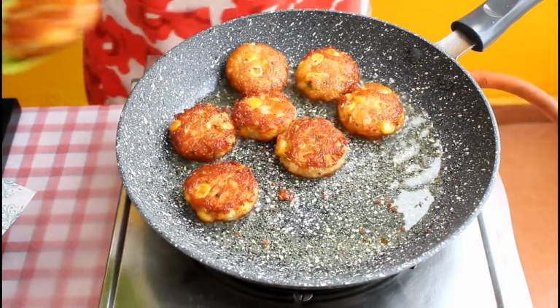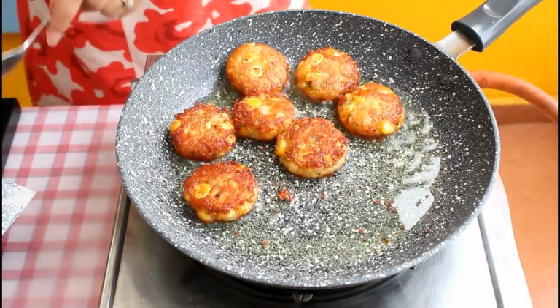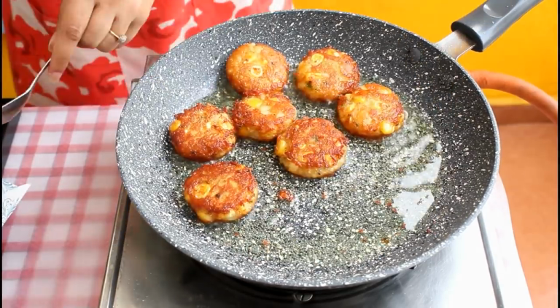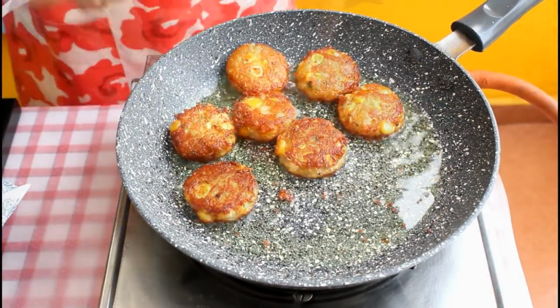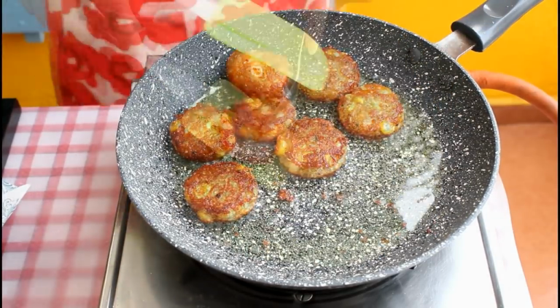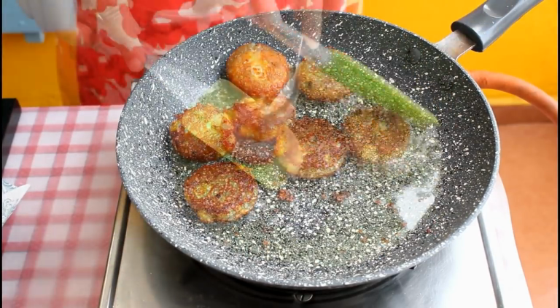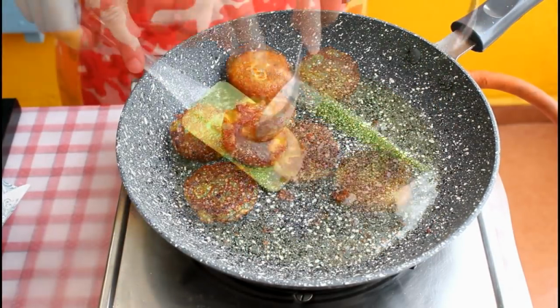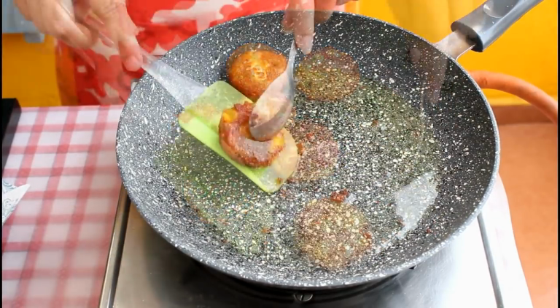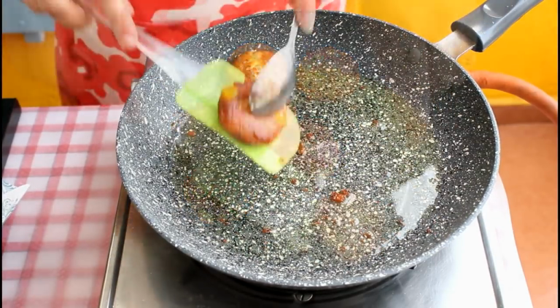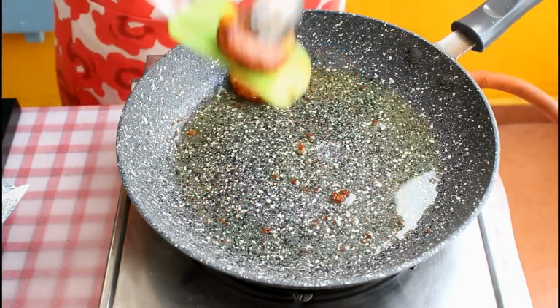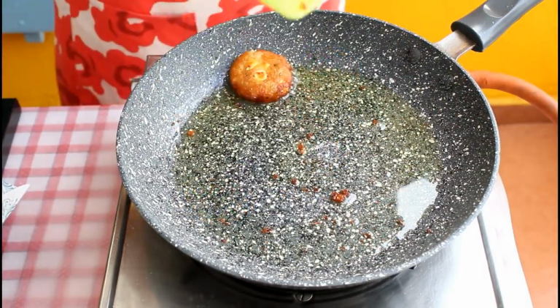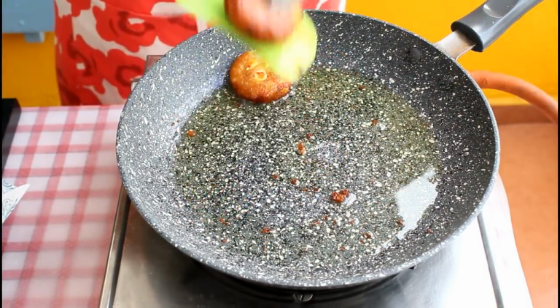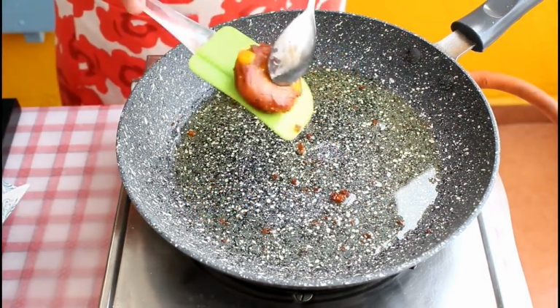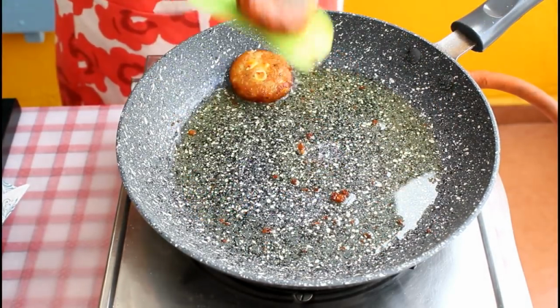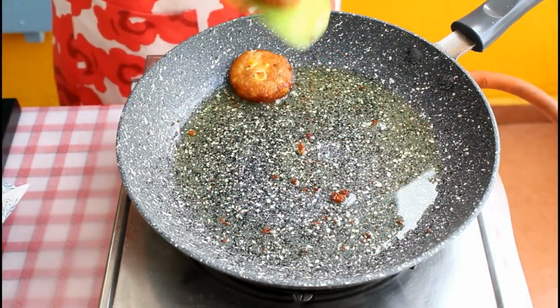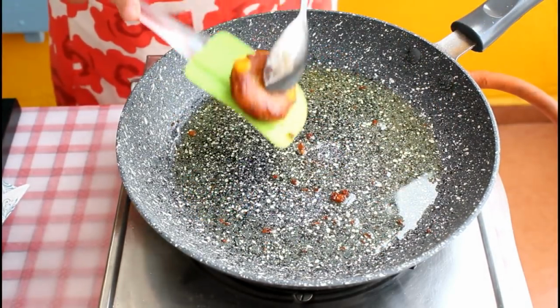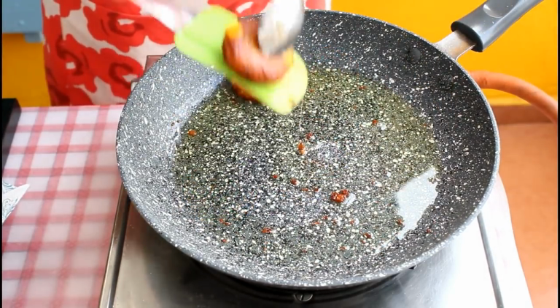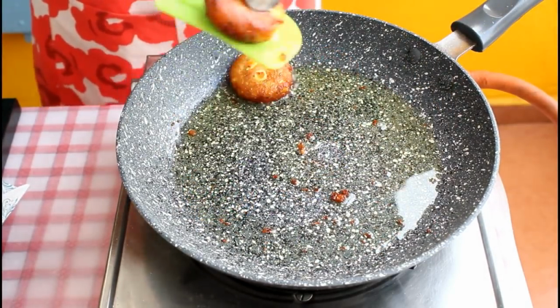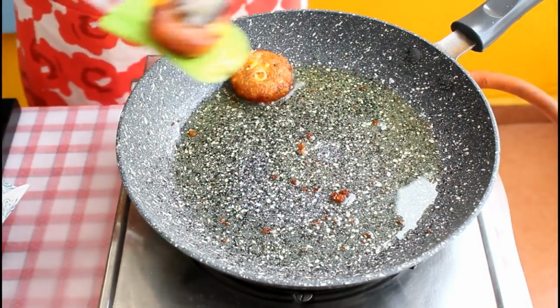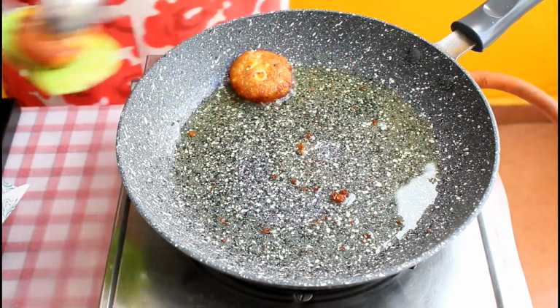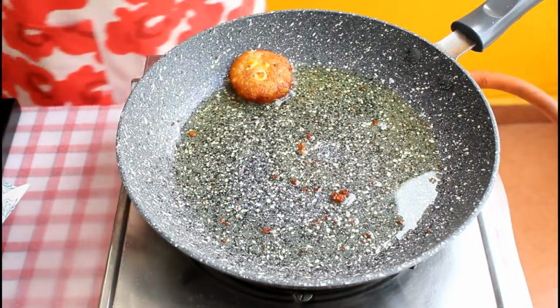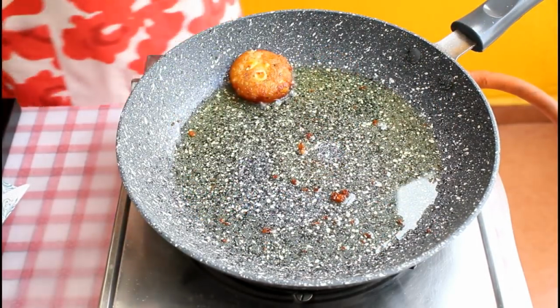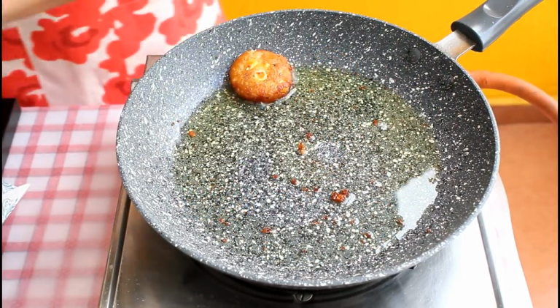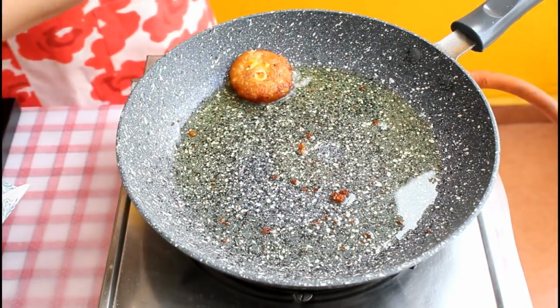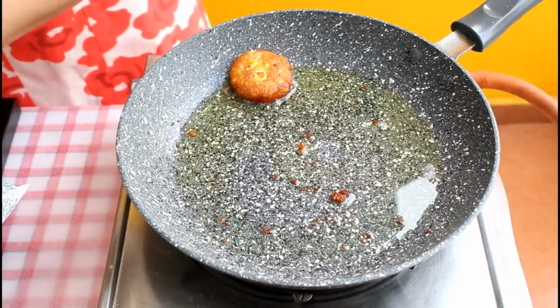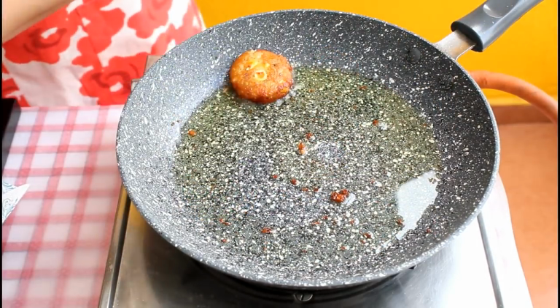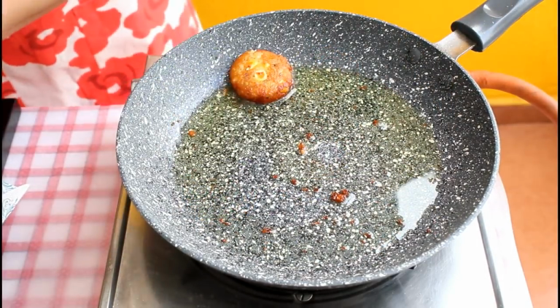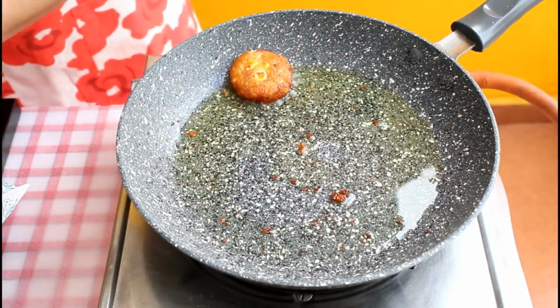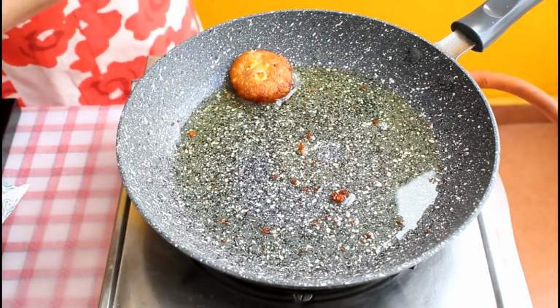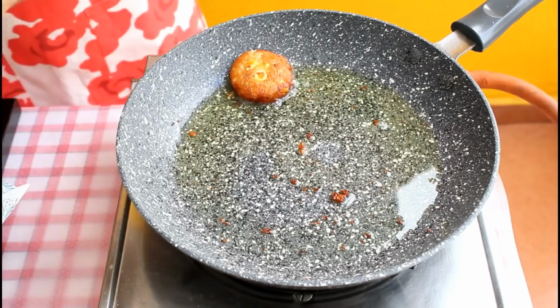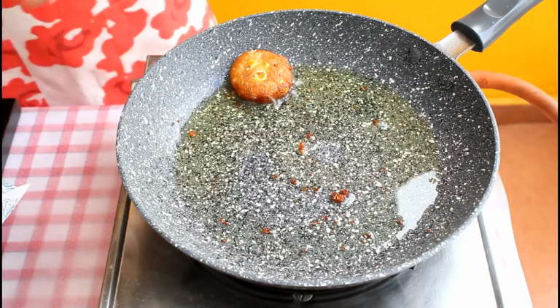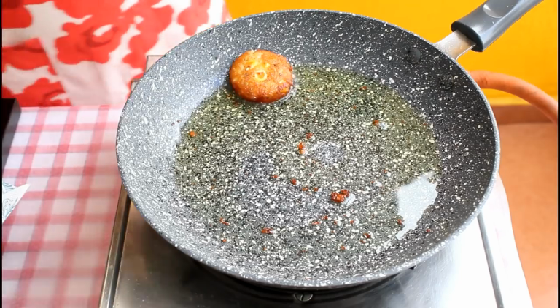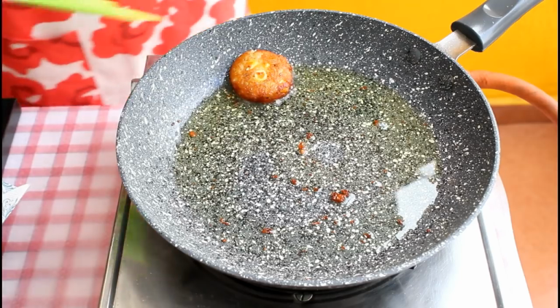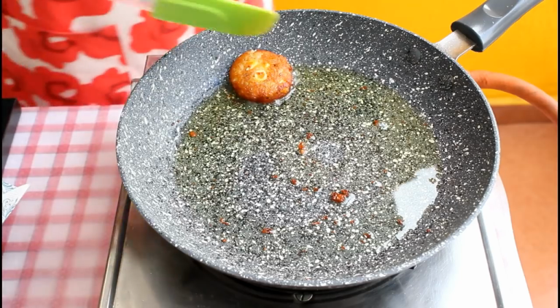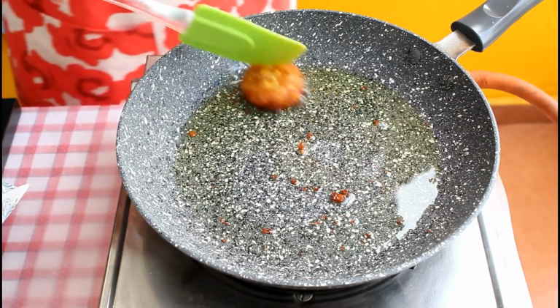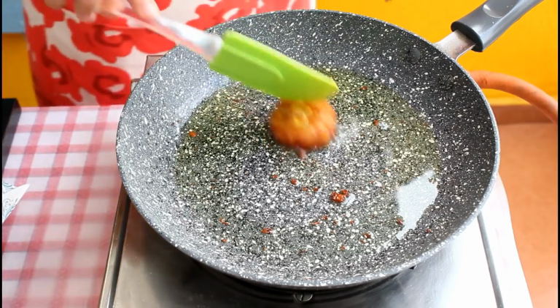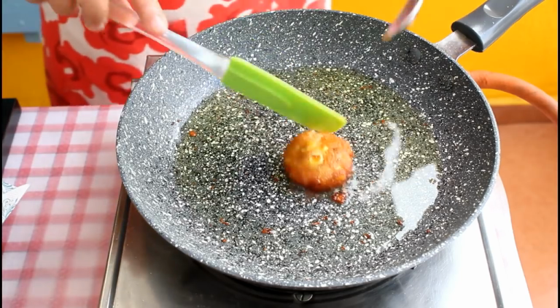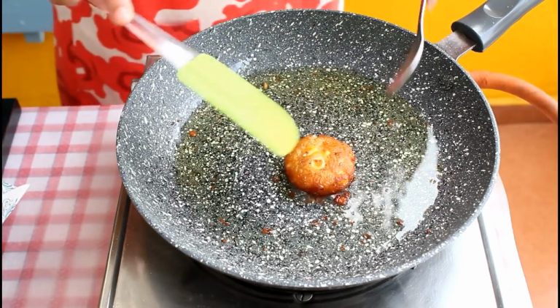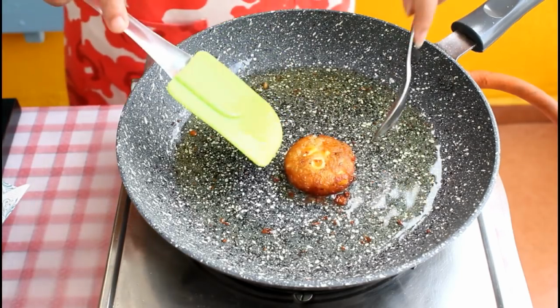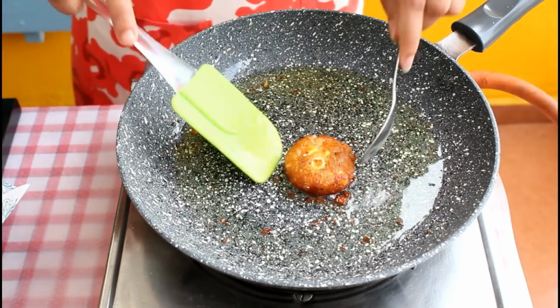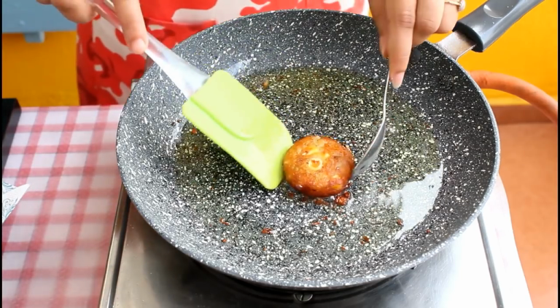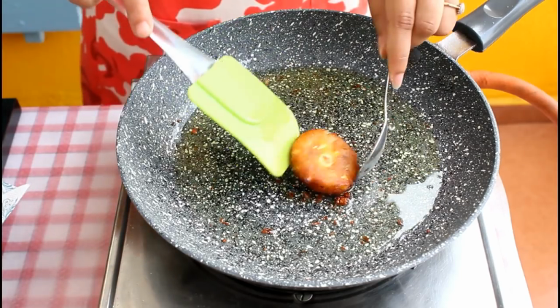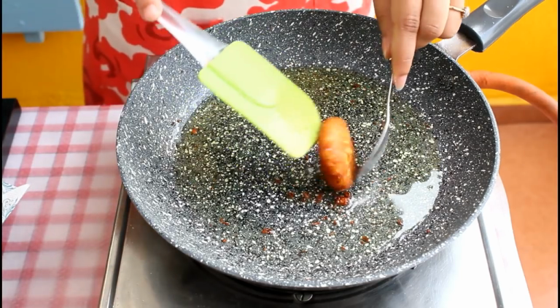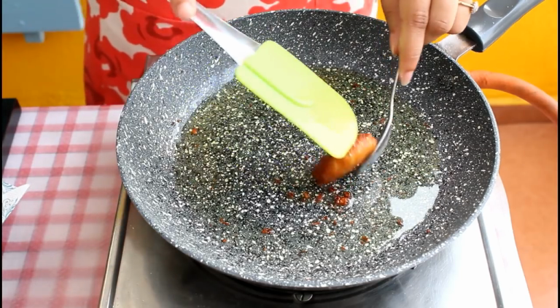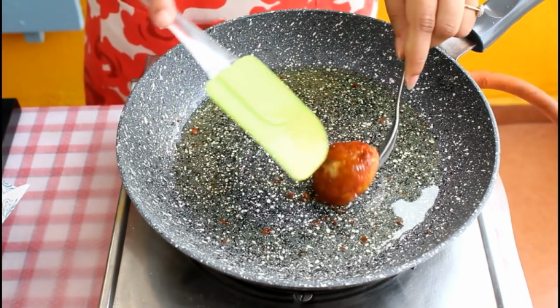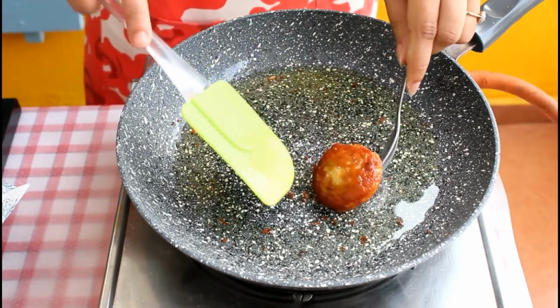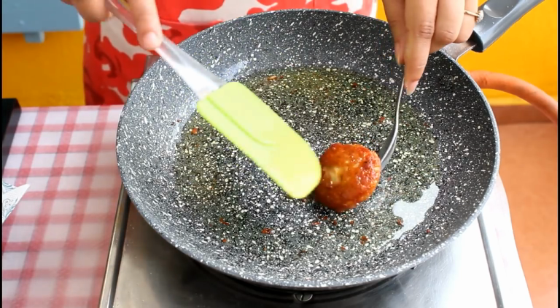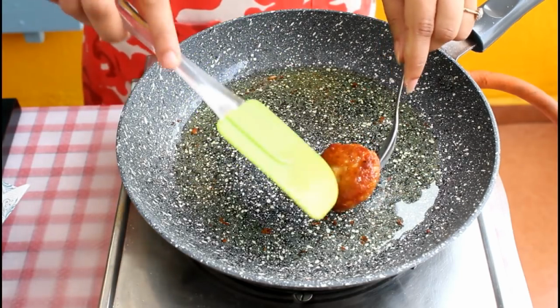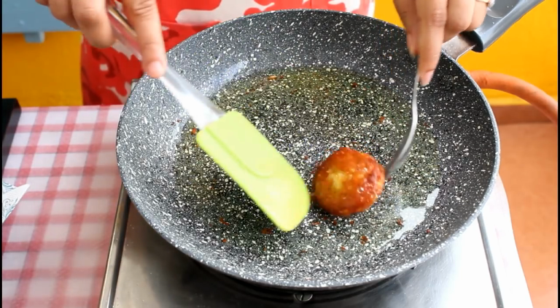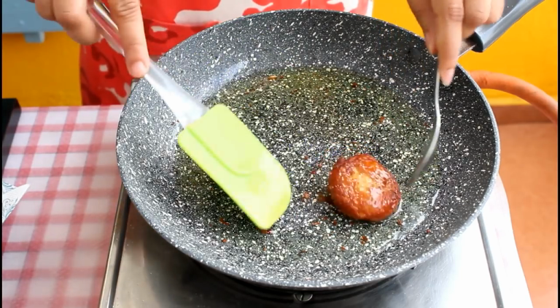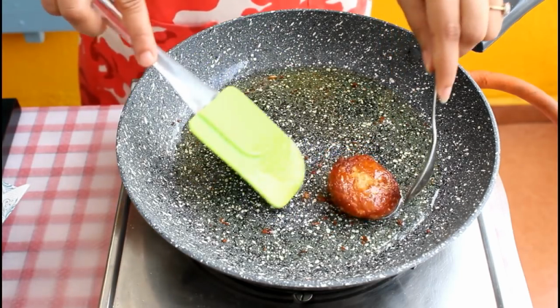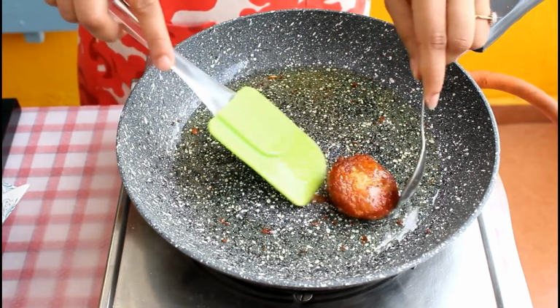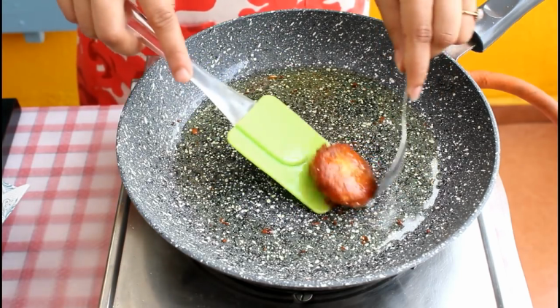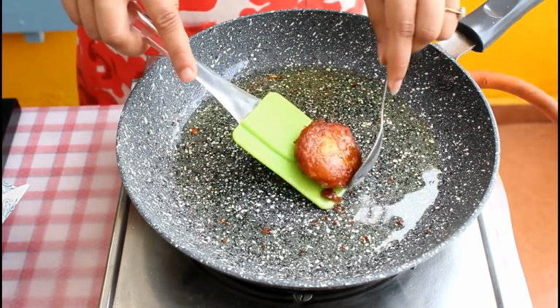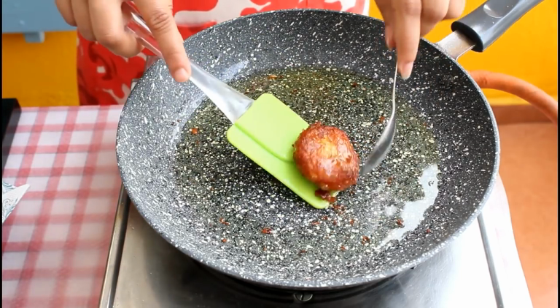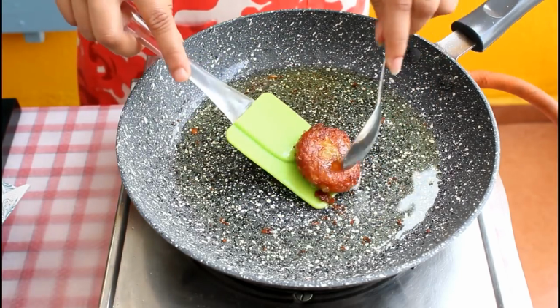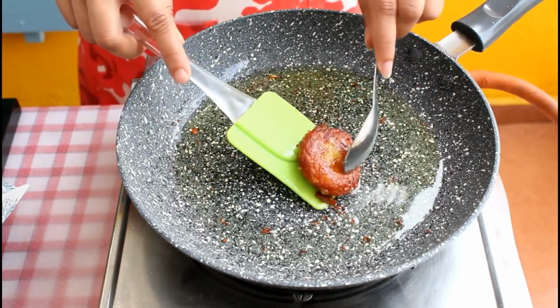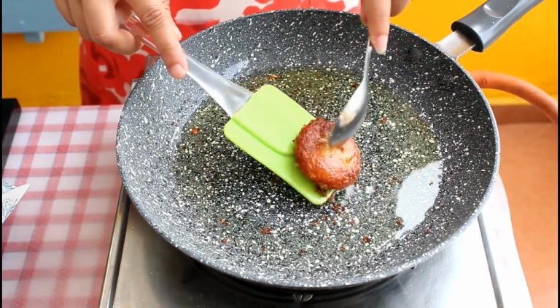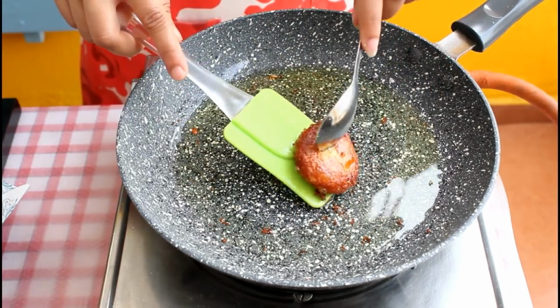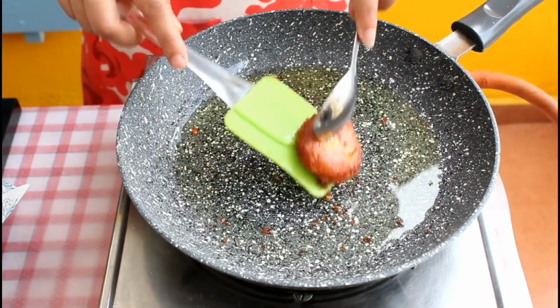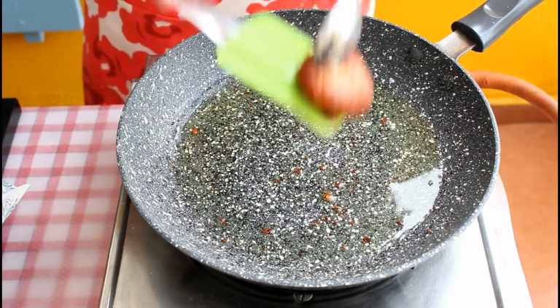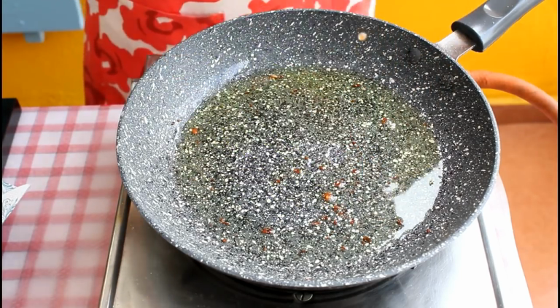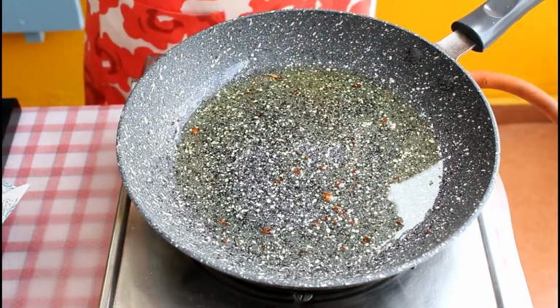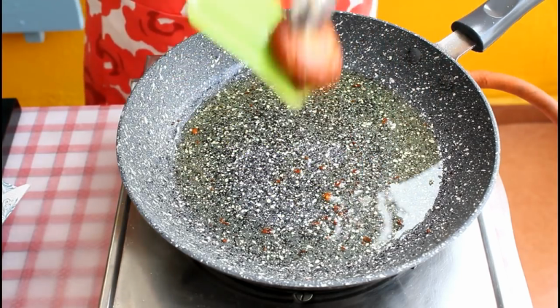Serve these tikkis right away with chutney, with ketchup, or have them just like that. Enjoy!